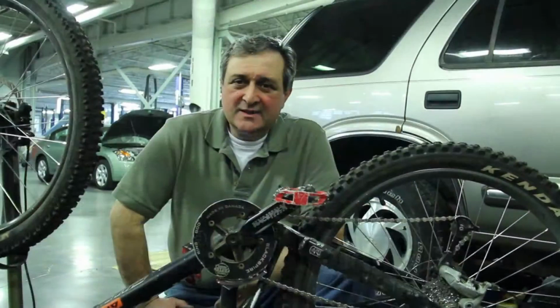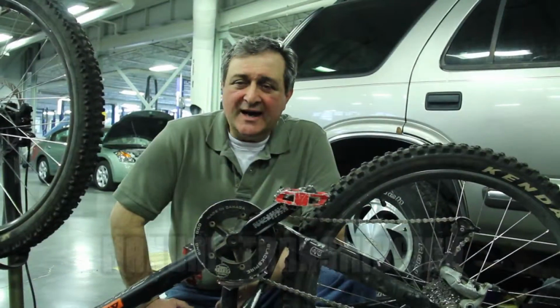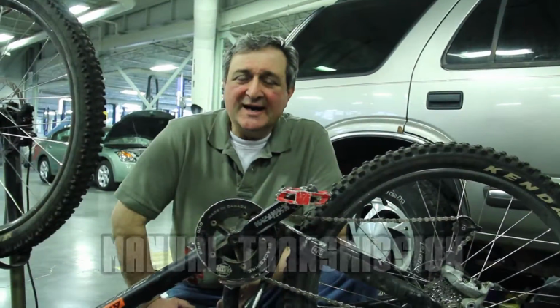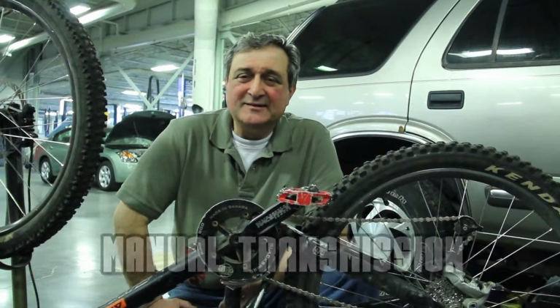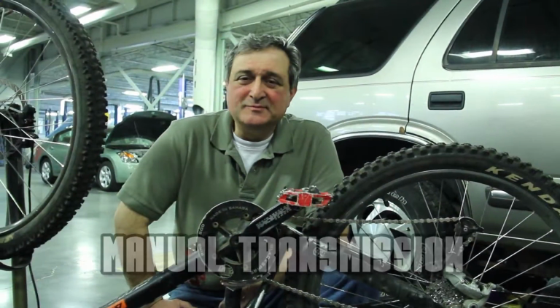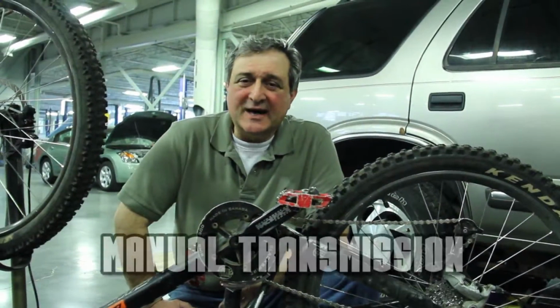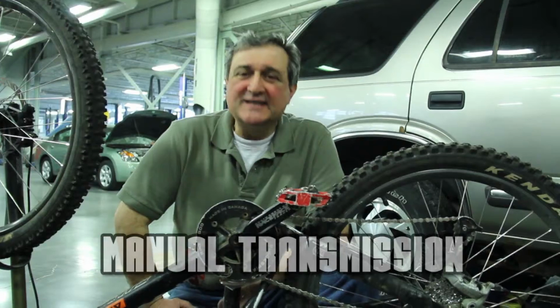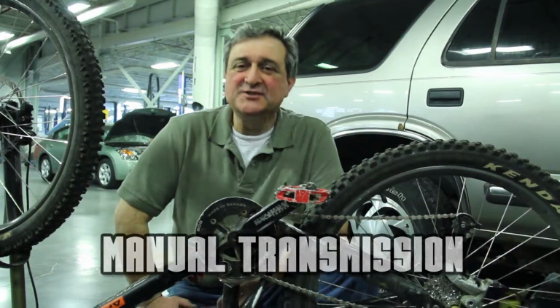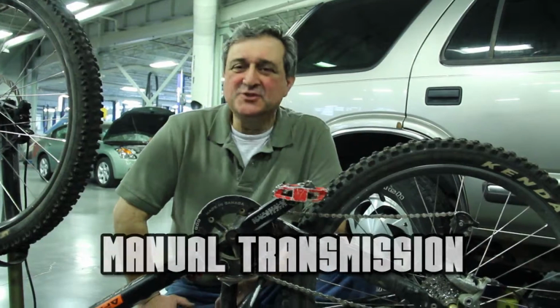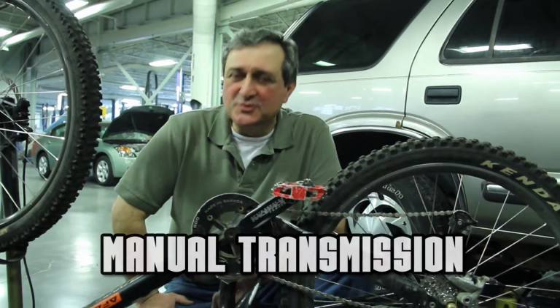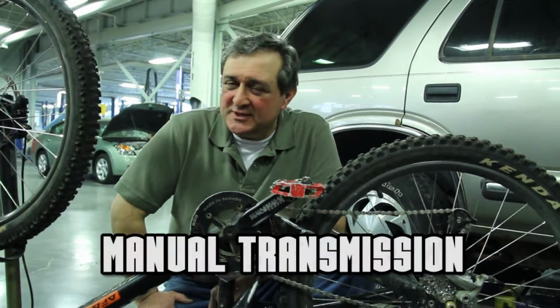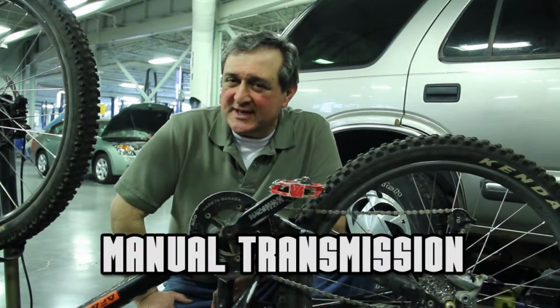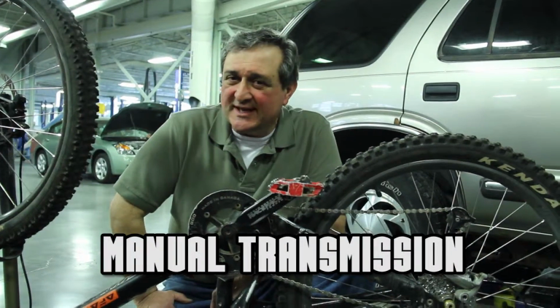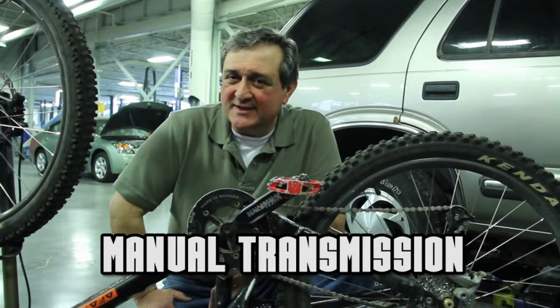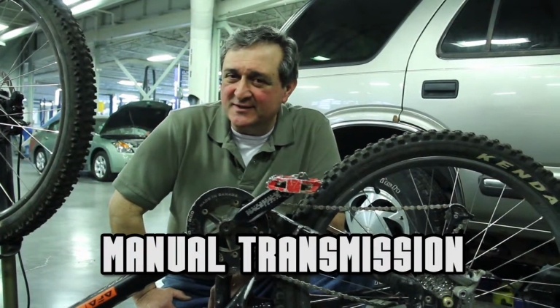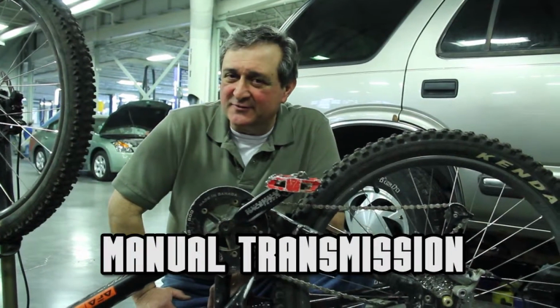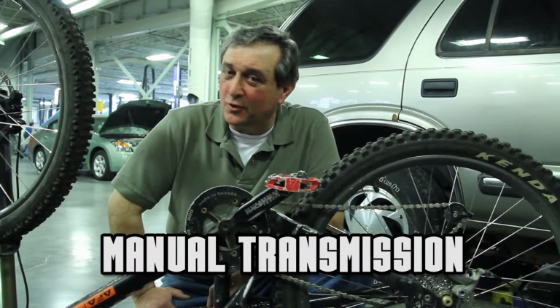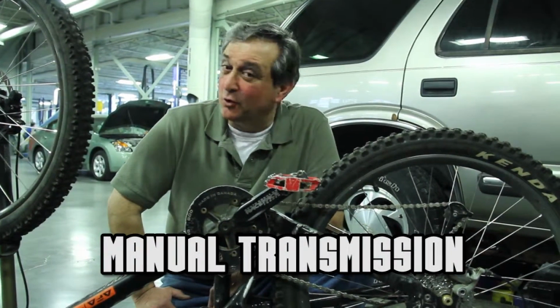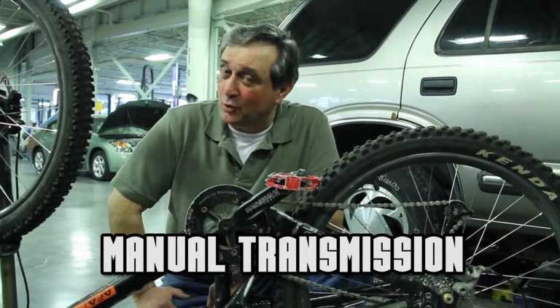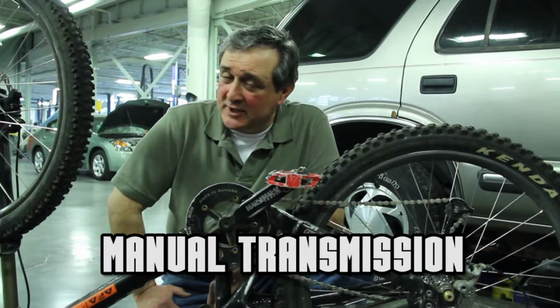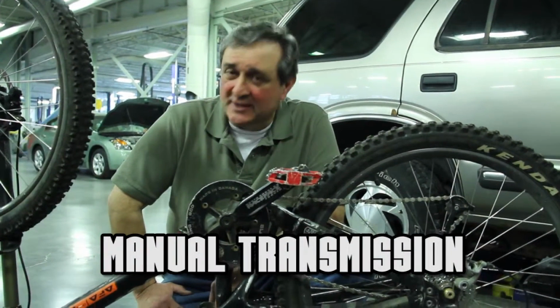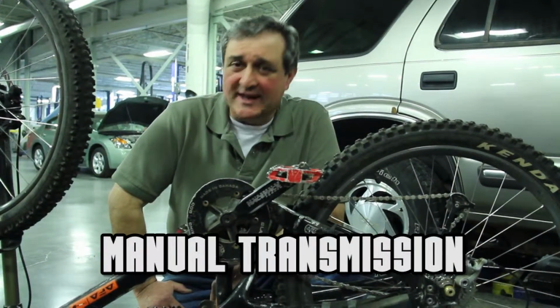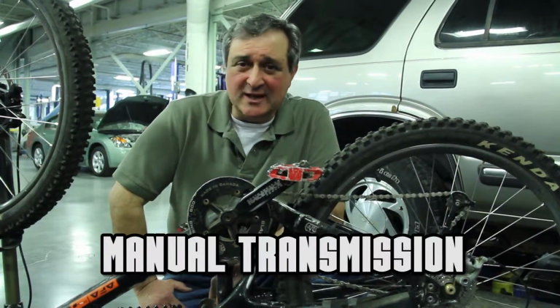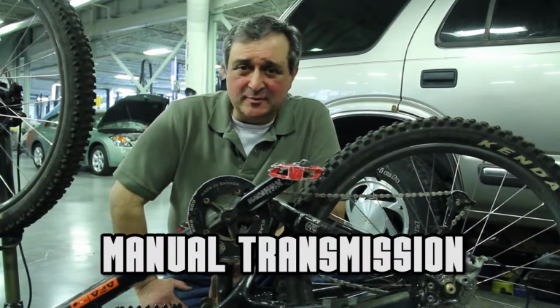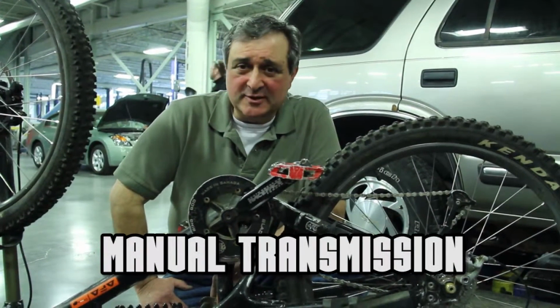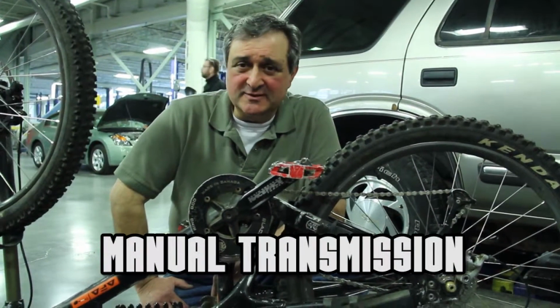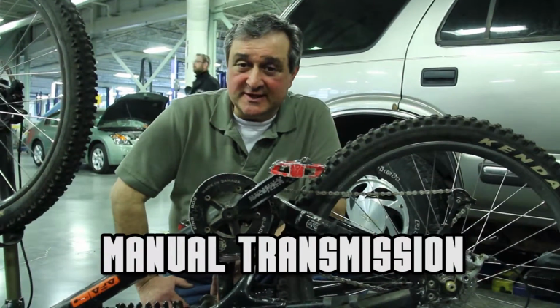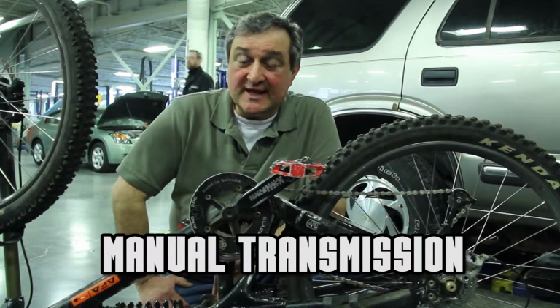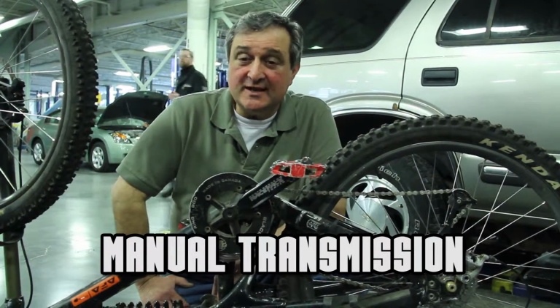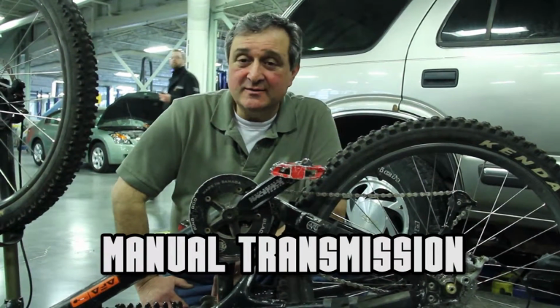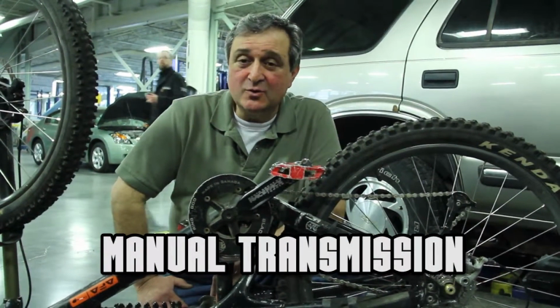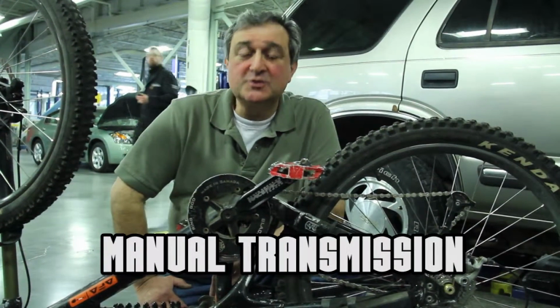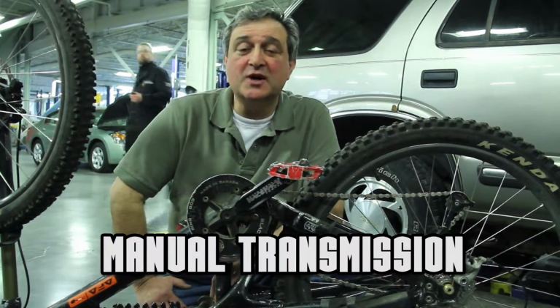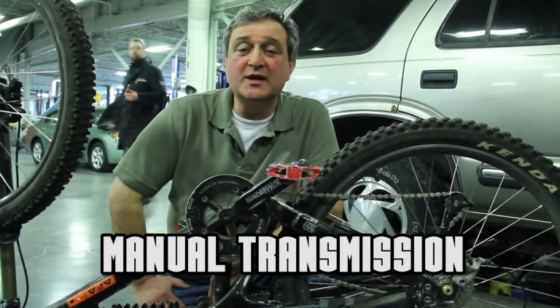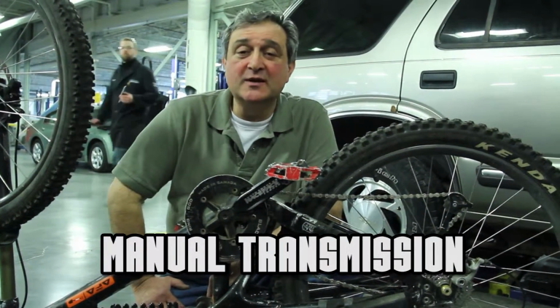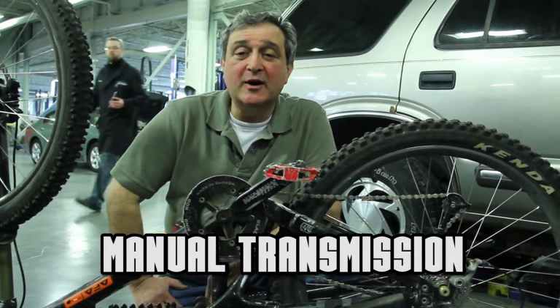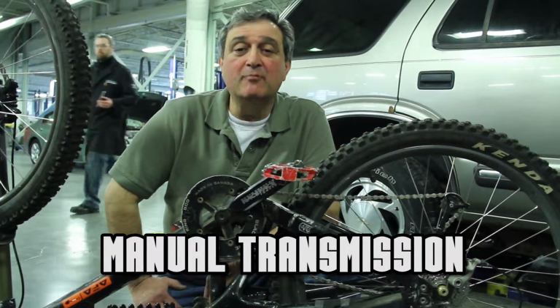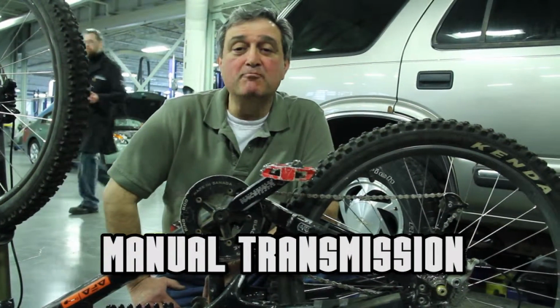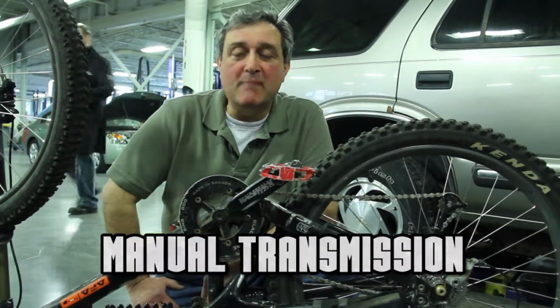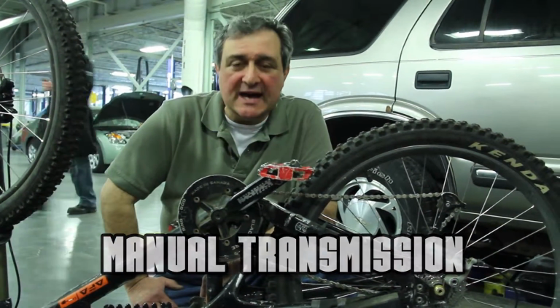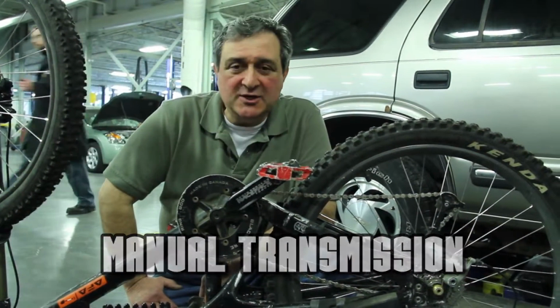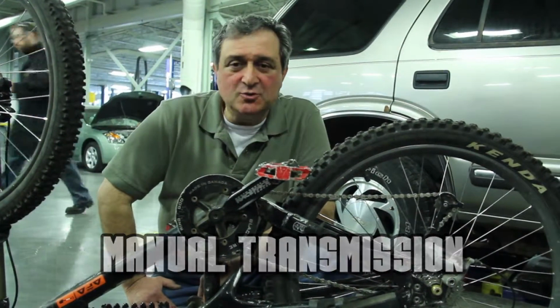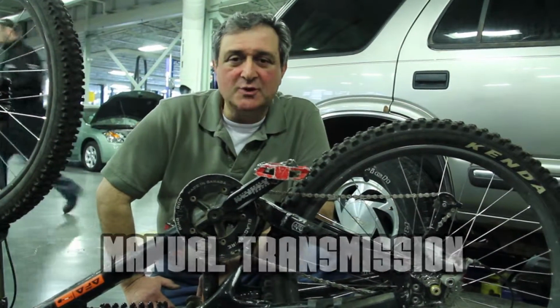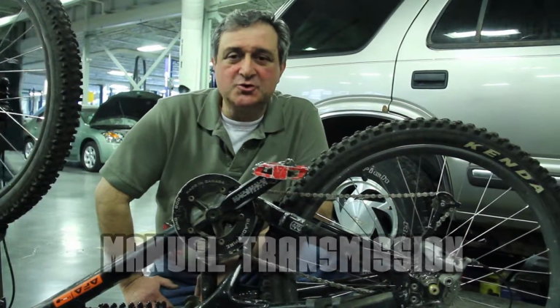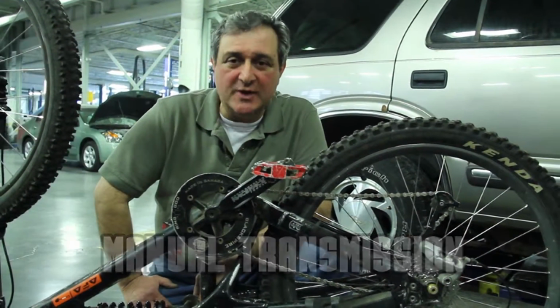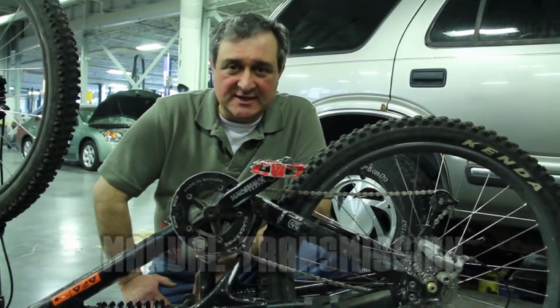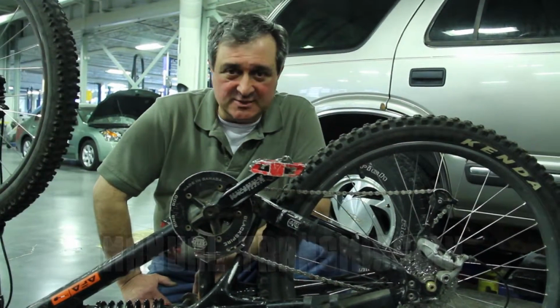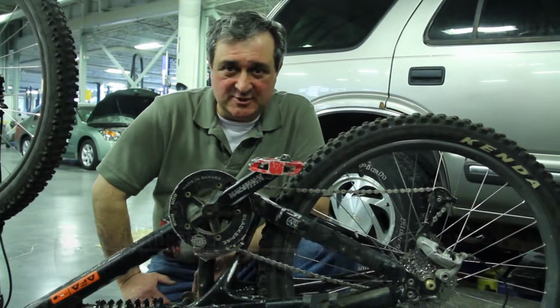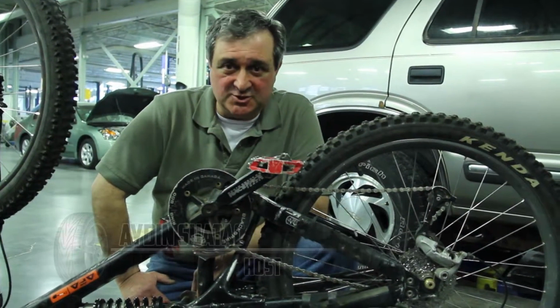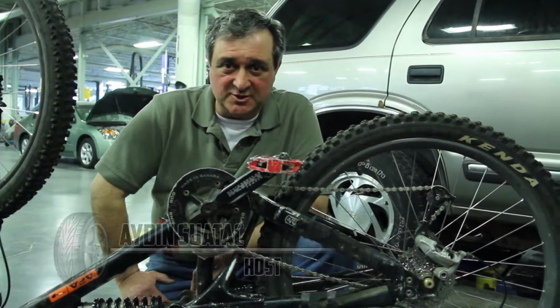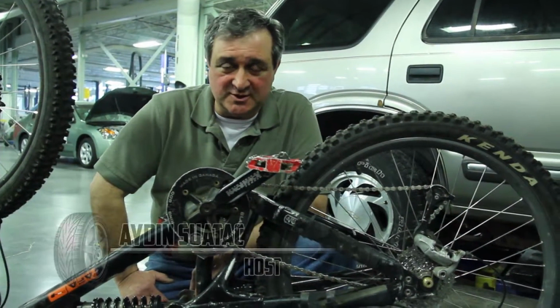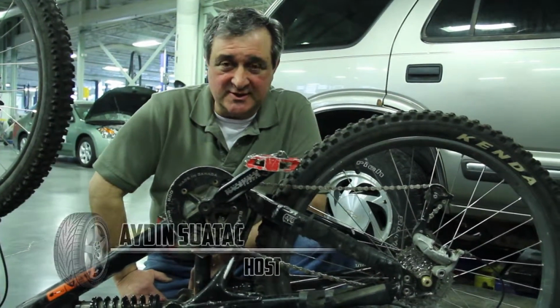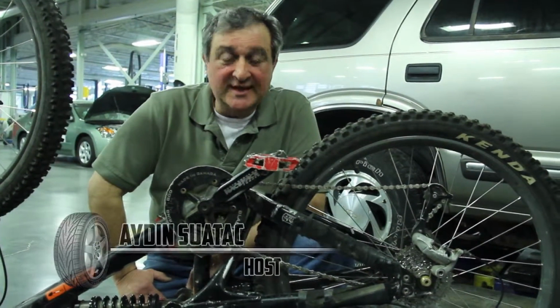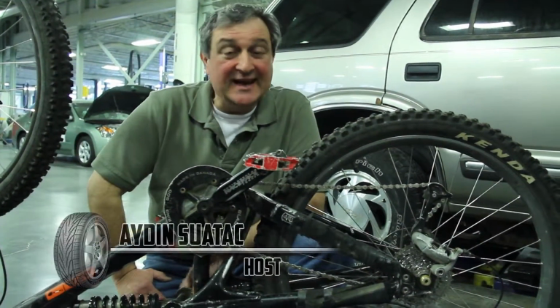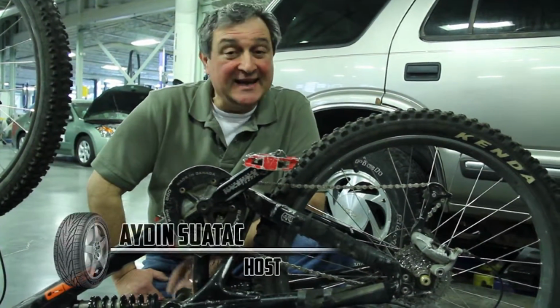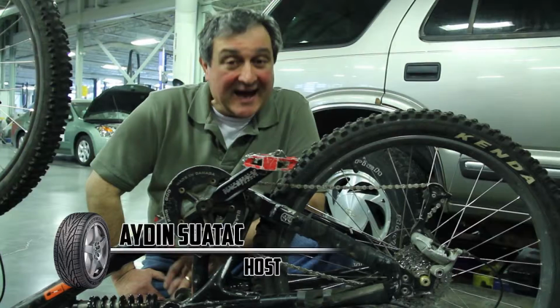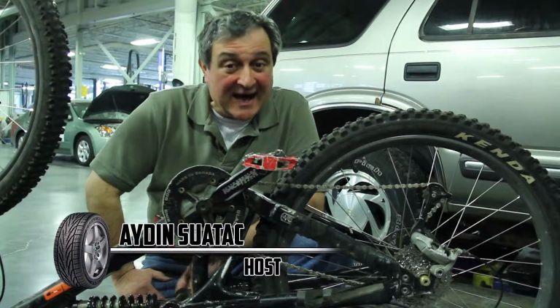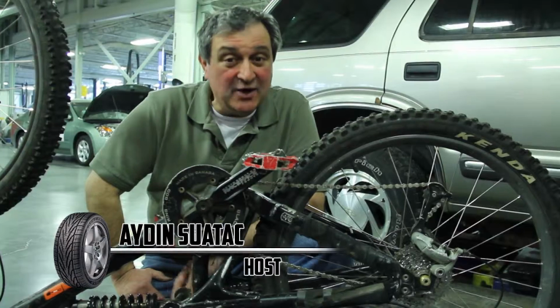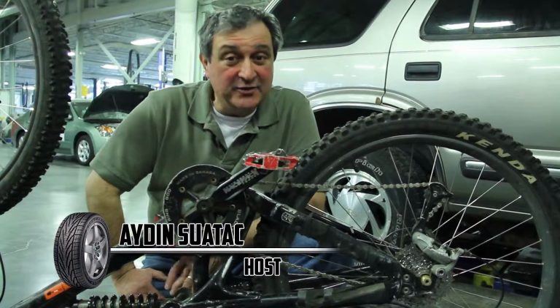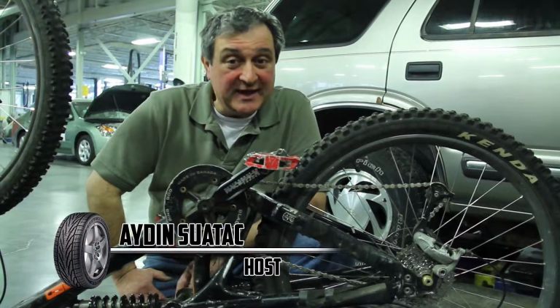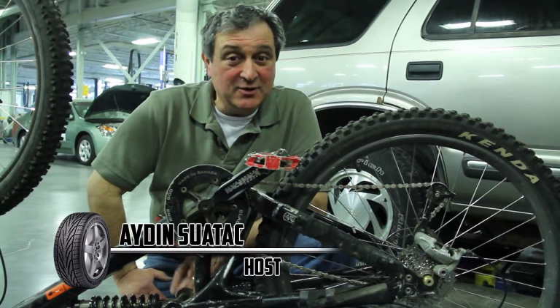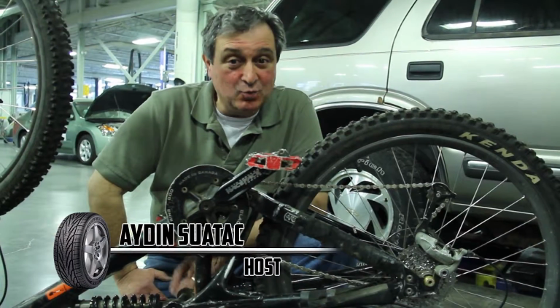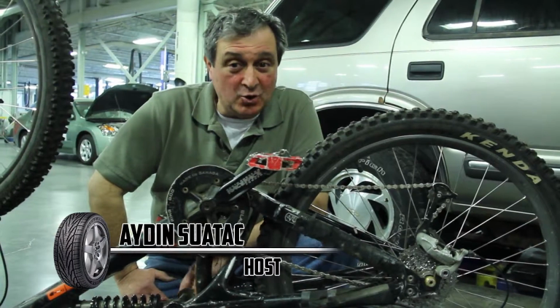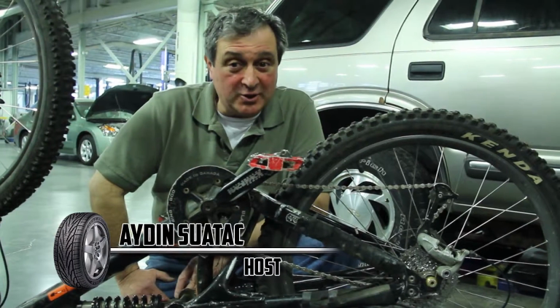Hi, Iden Suetak here for Wheel Help. Today we're talking about manual transmissions and how they work.